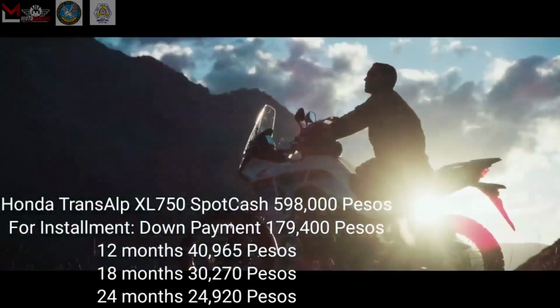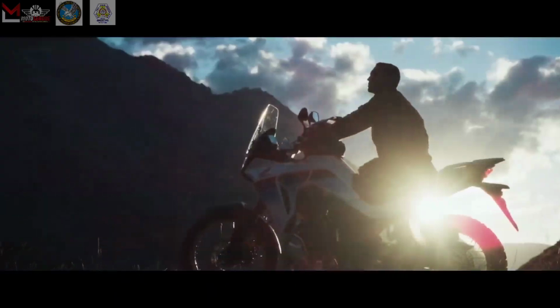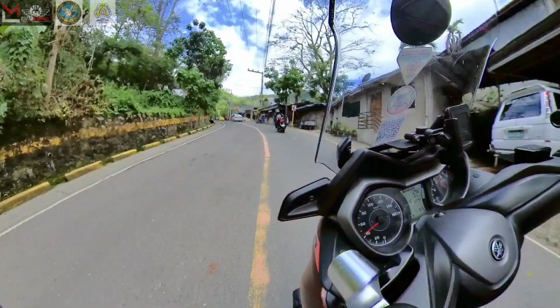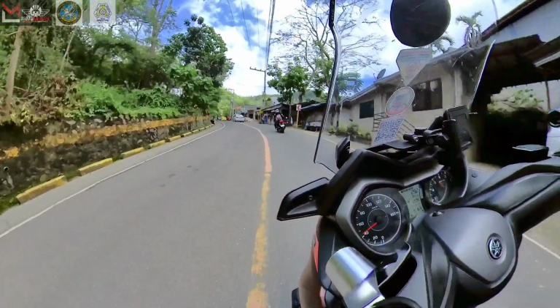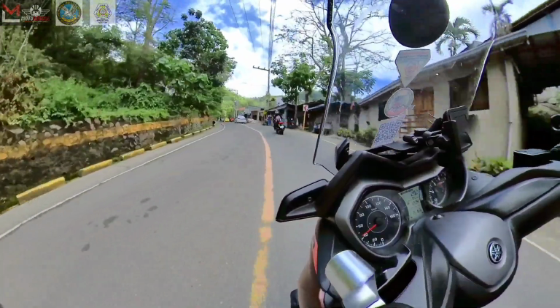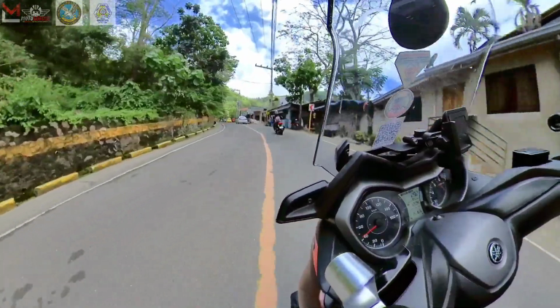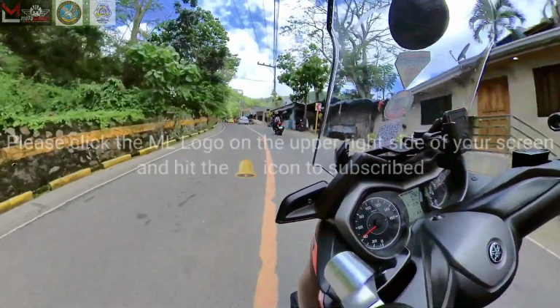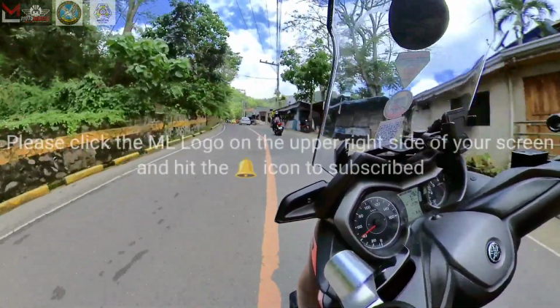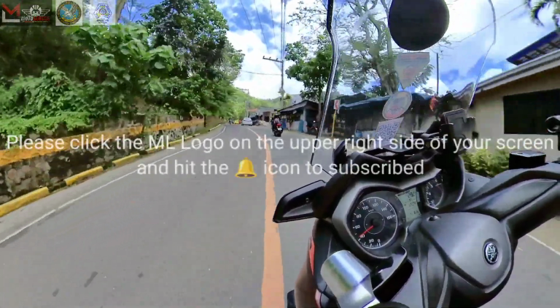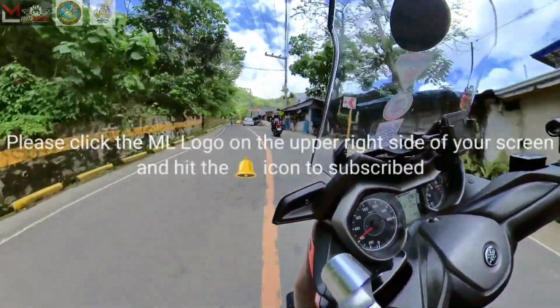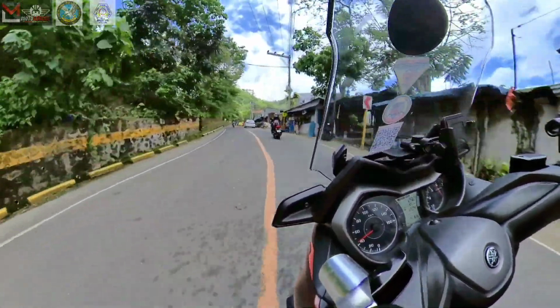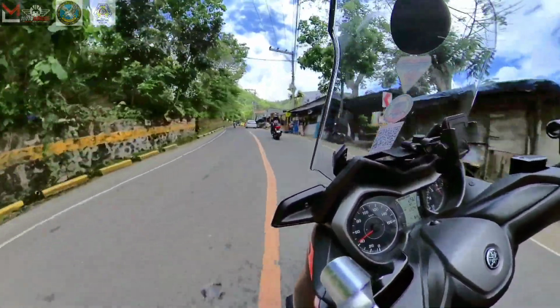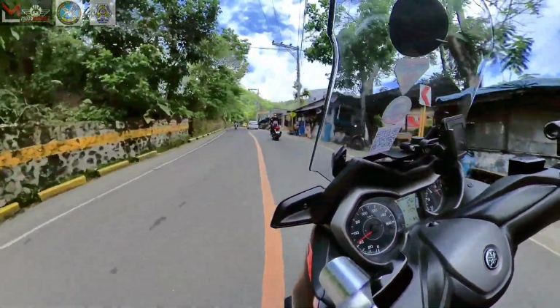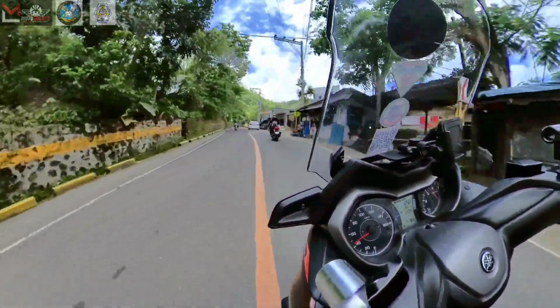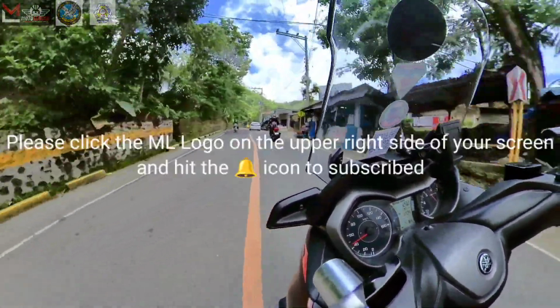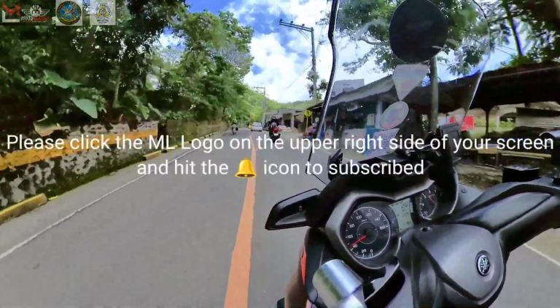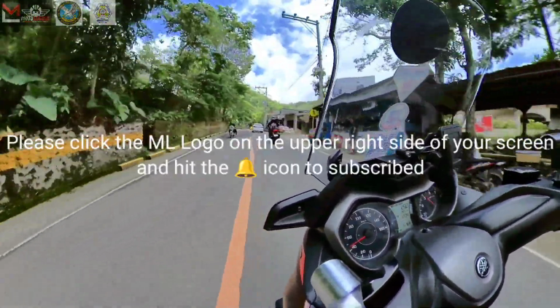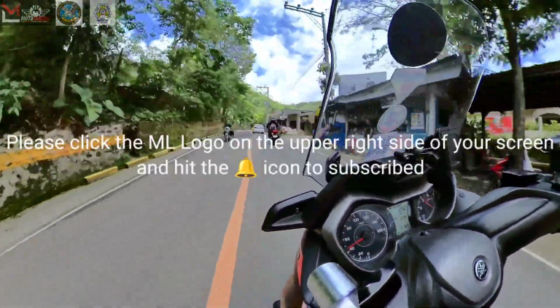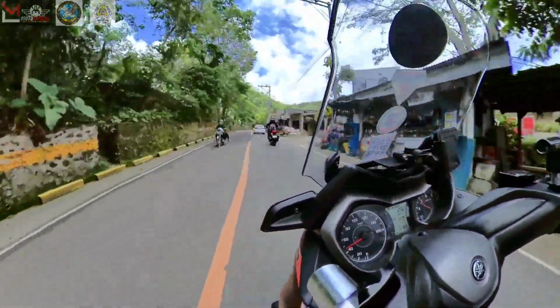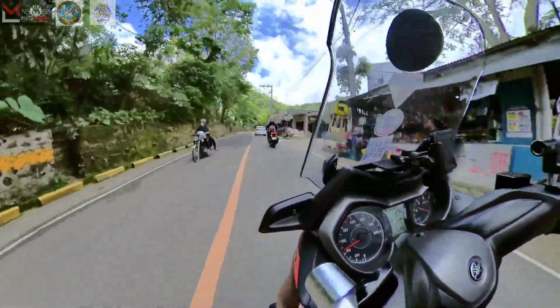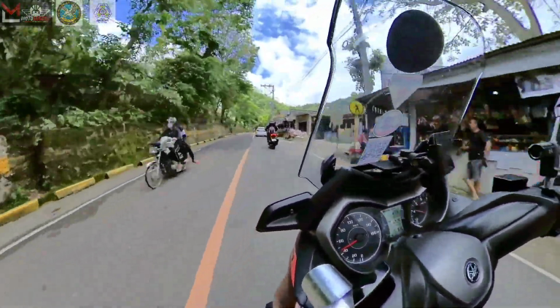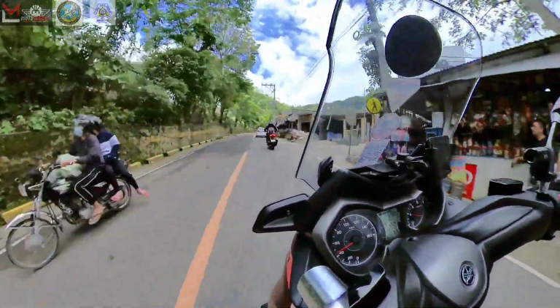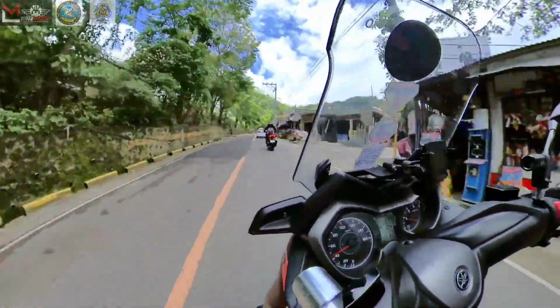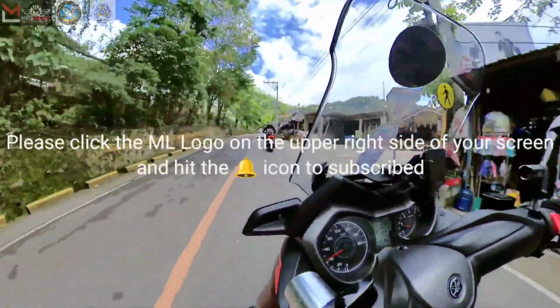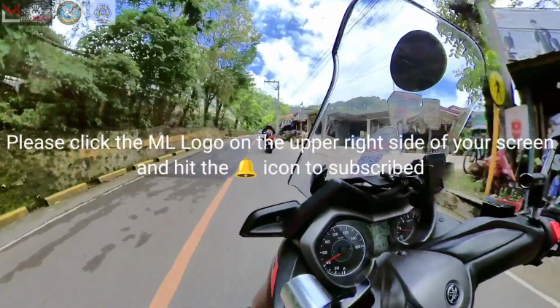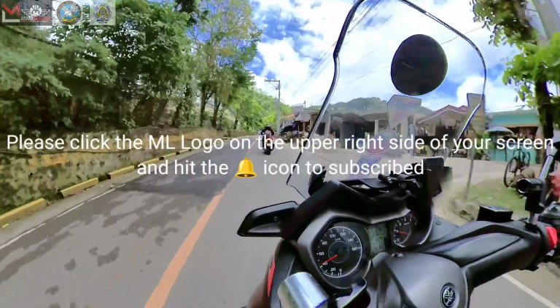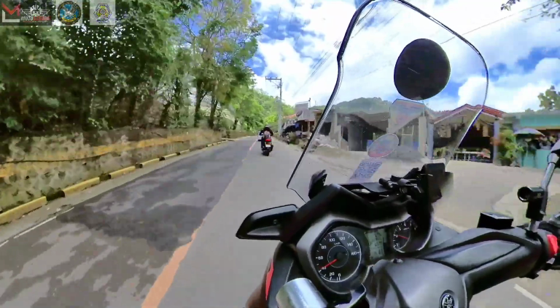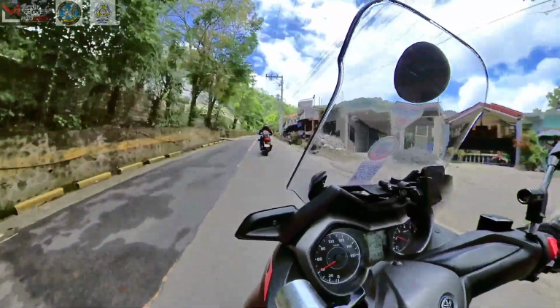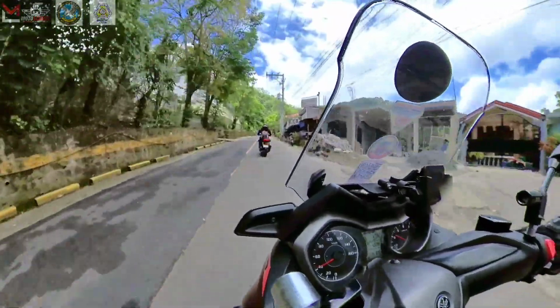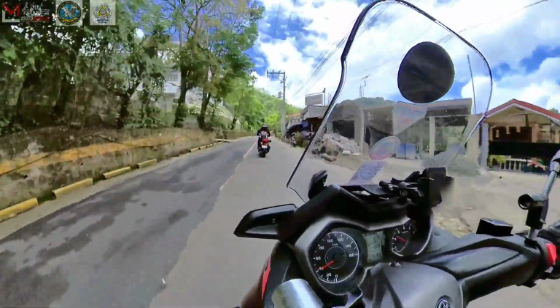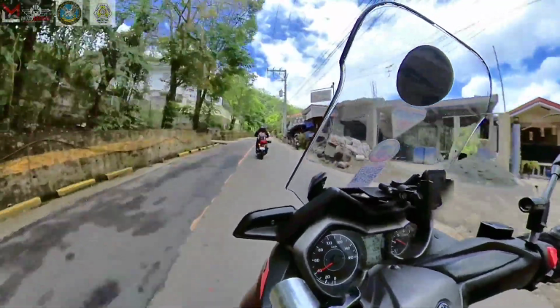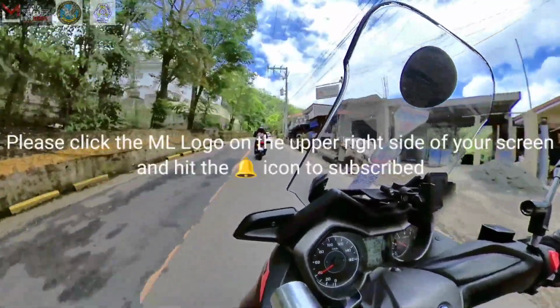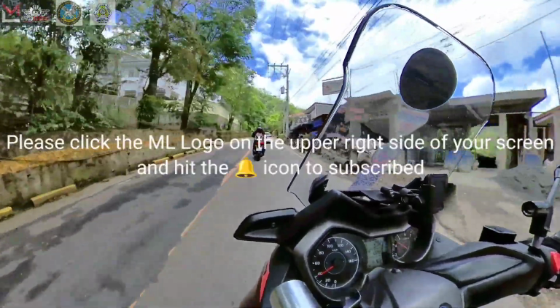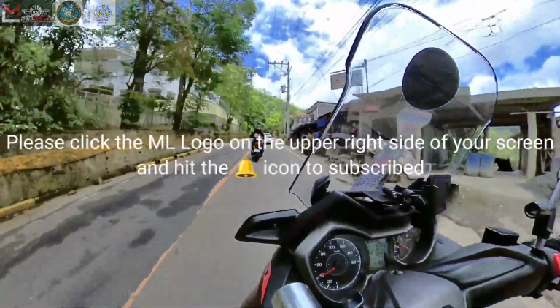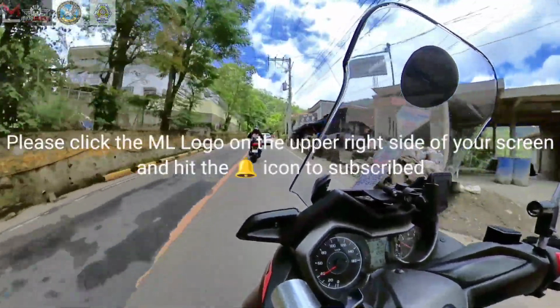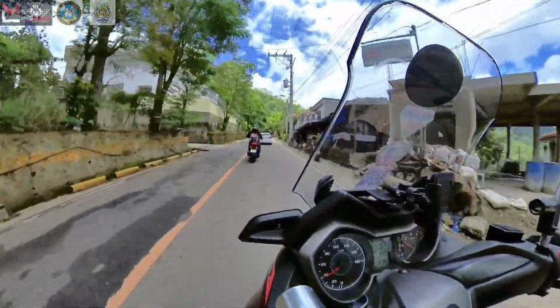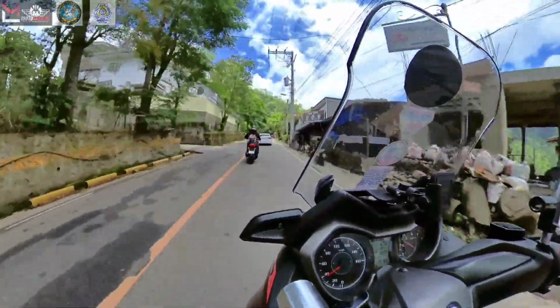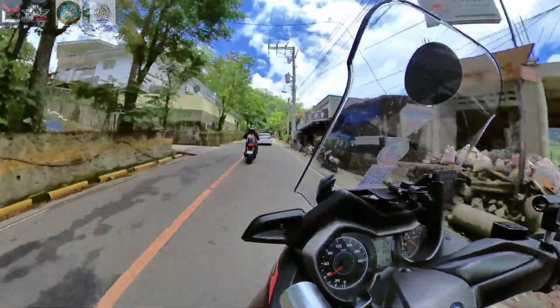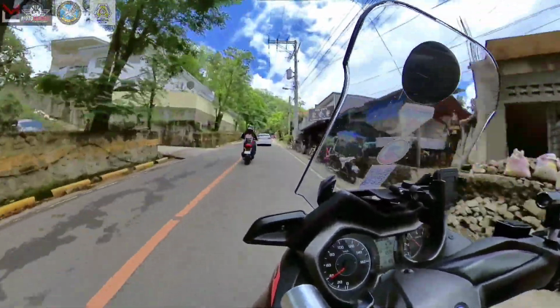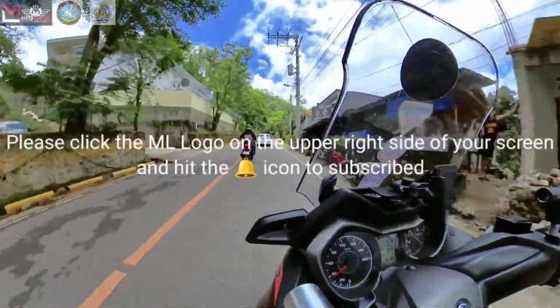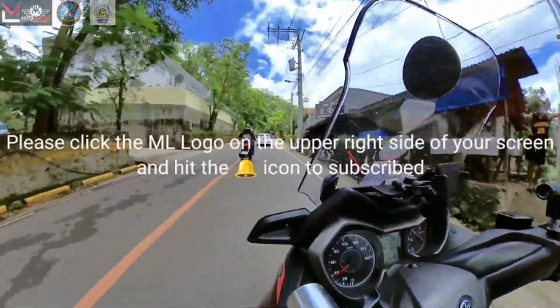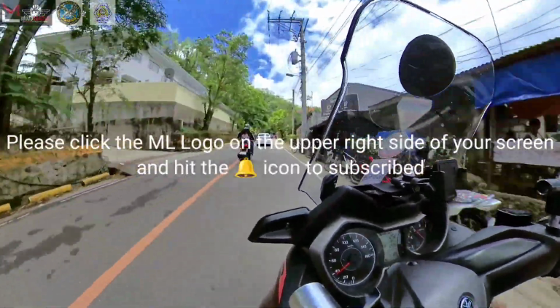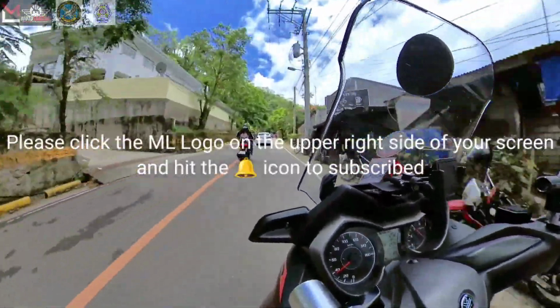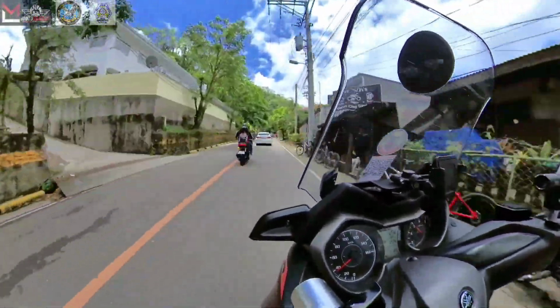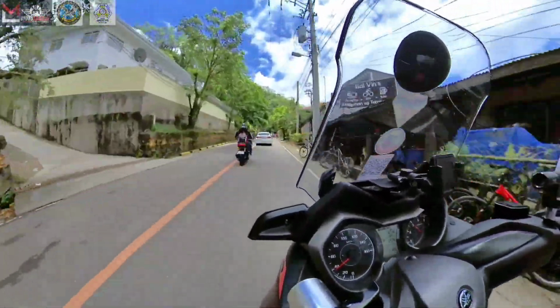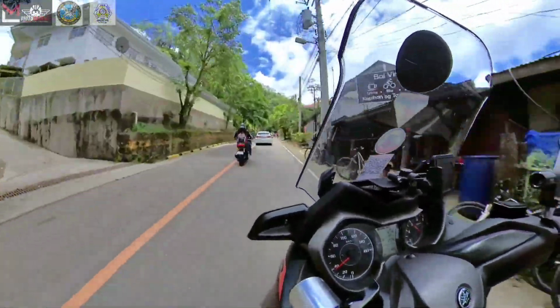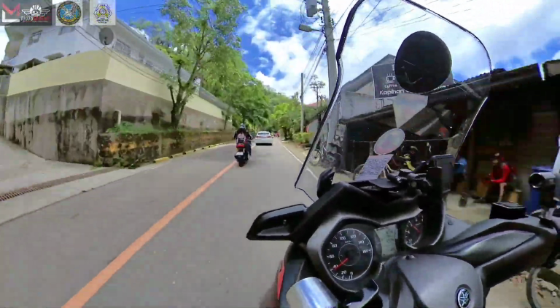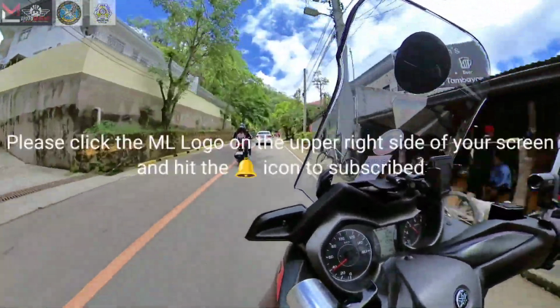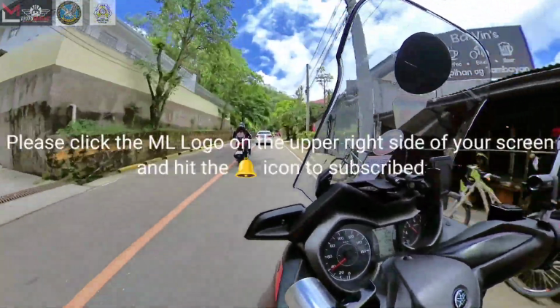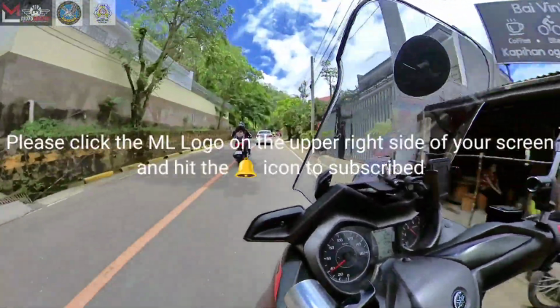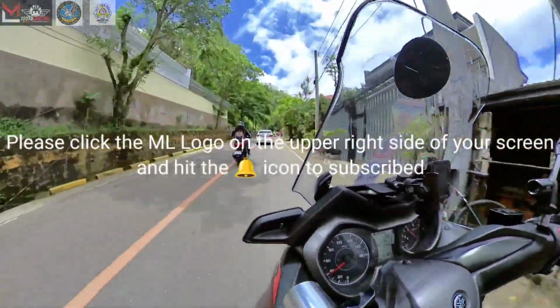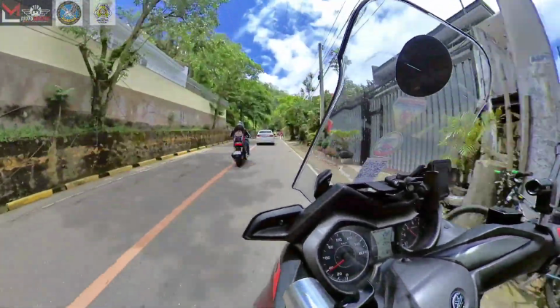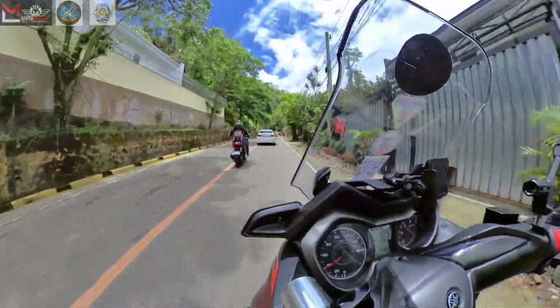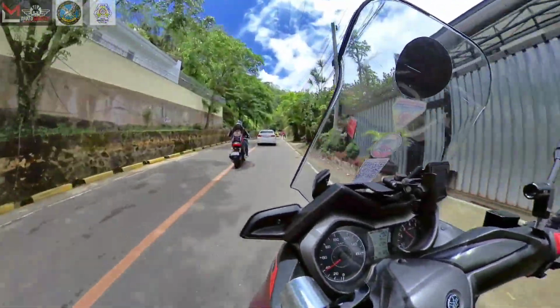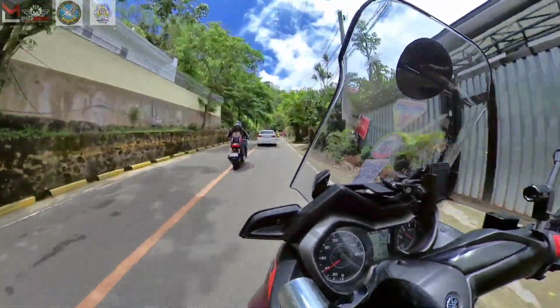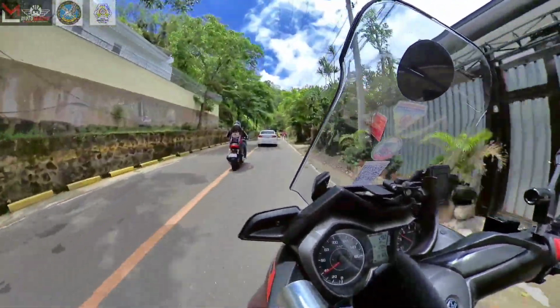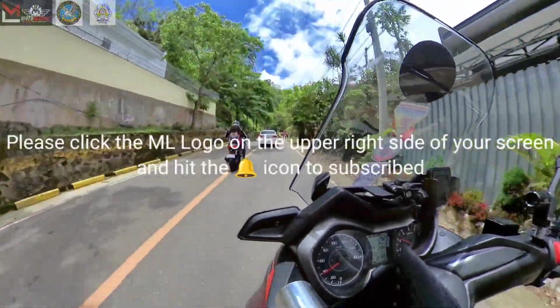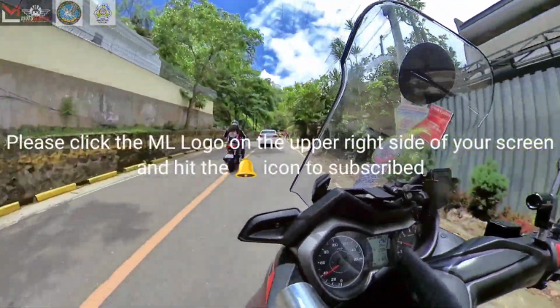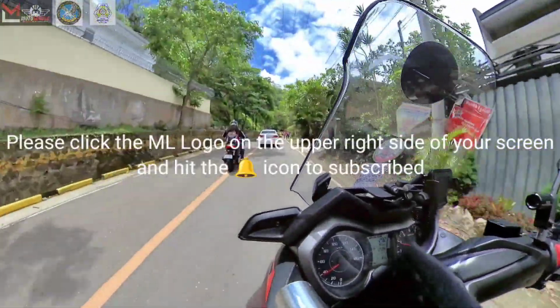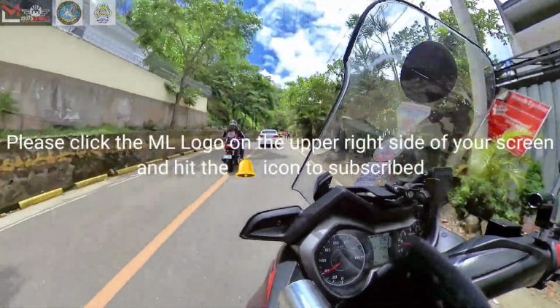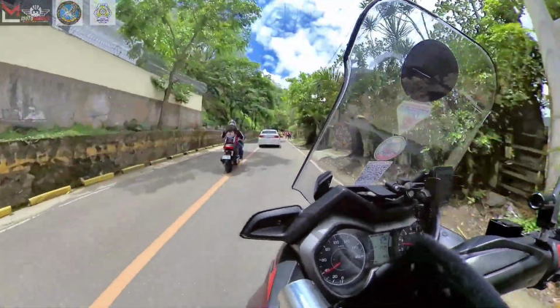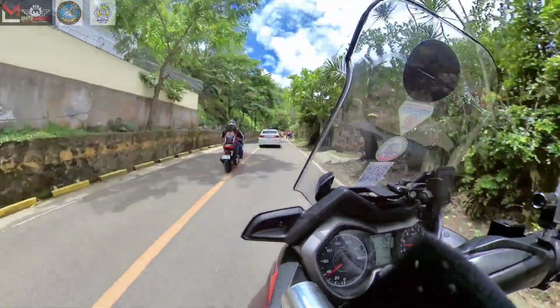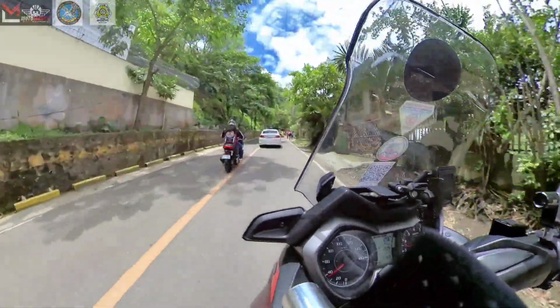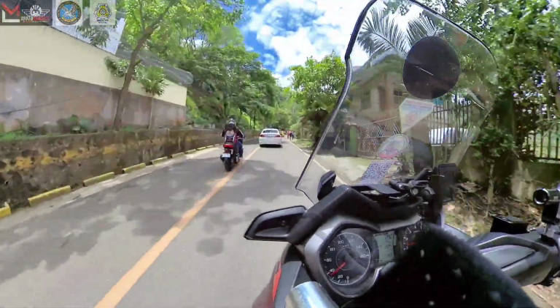Before this video ends, please click the ML logo at the upper right side of your screen and hit the bell icon to subscribe. Thank you!